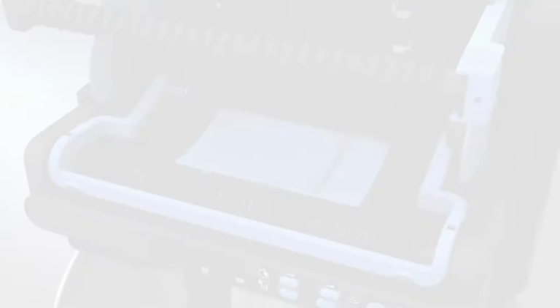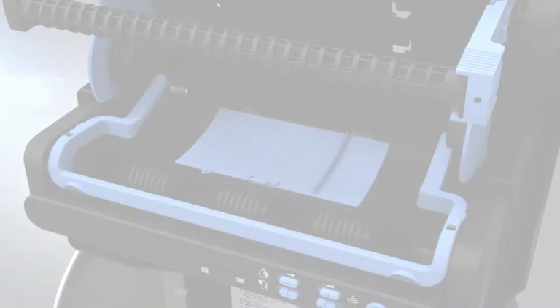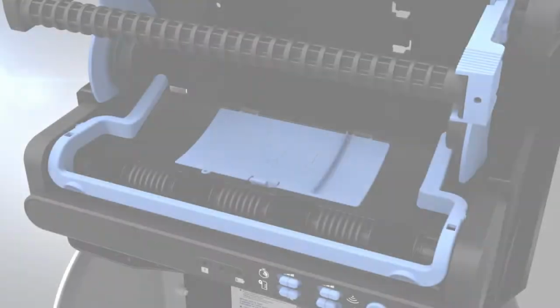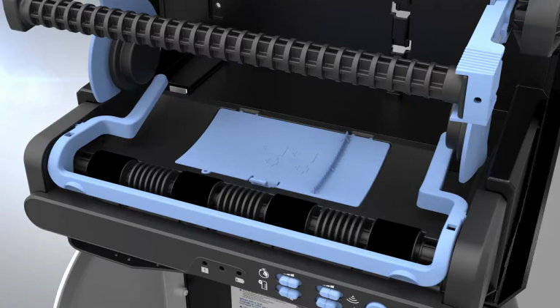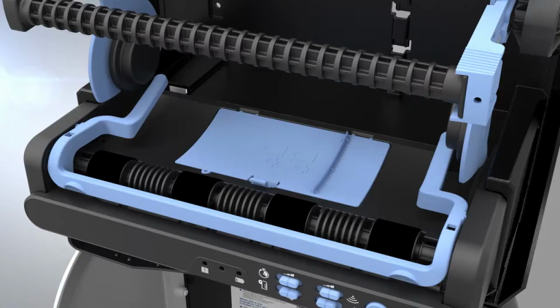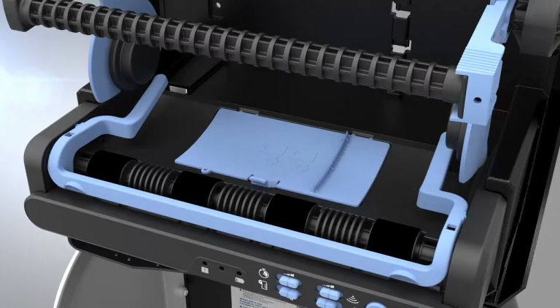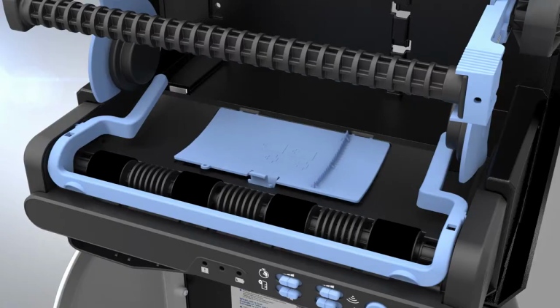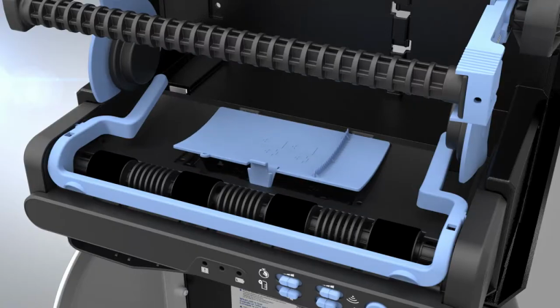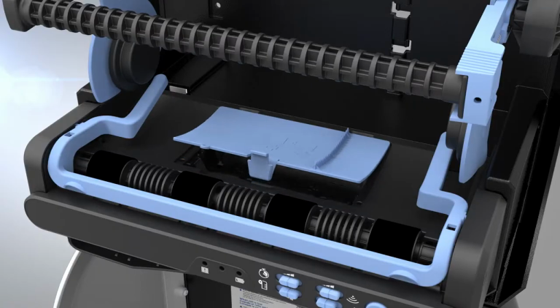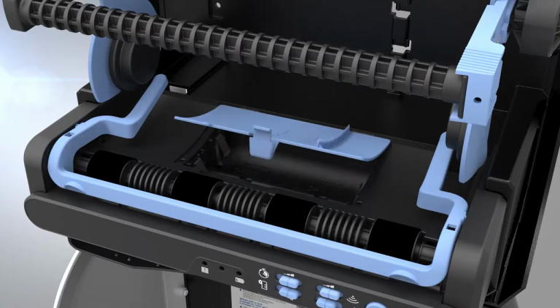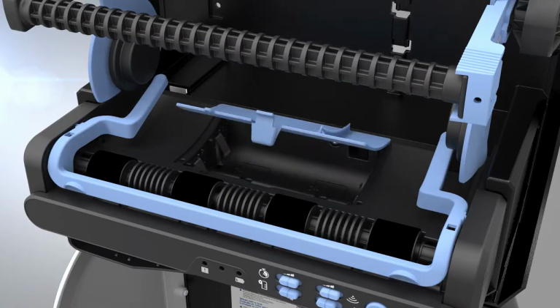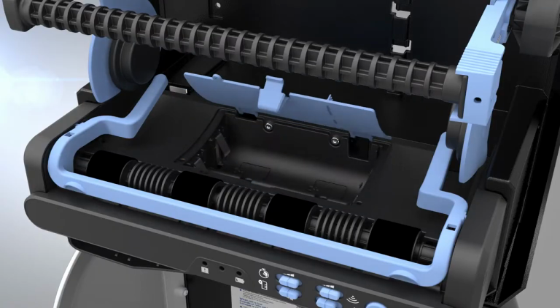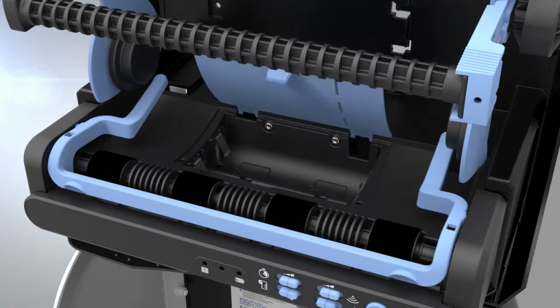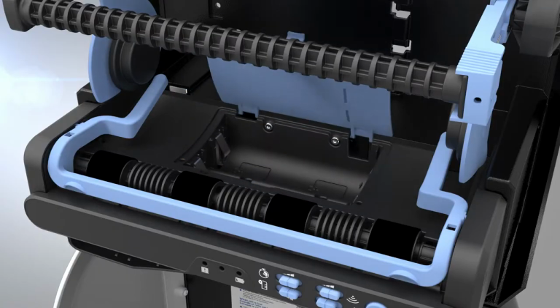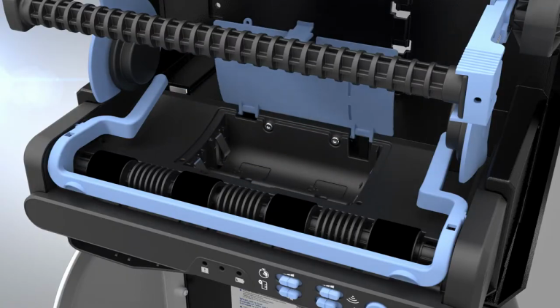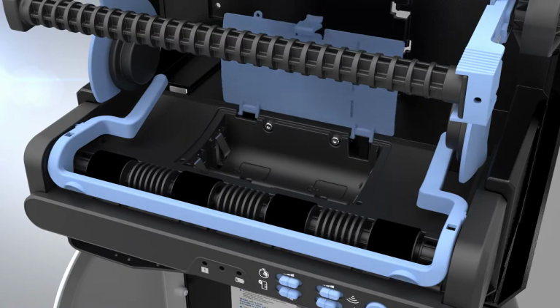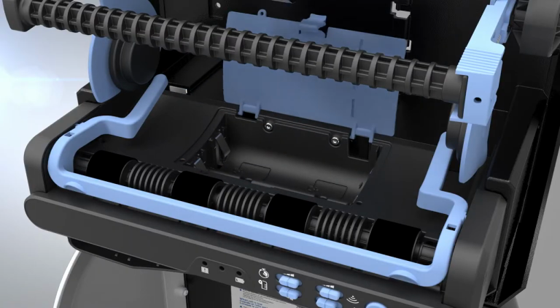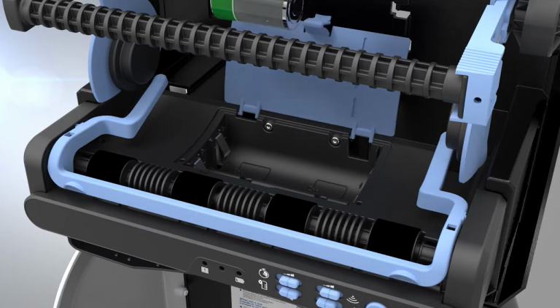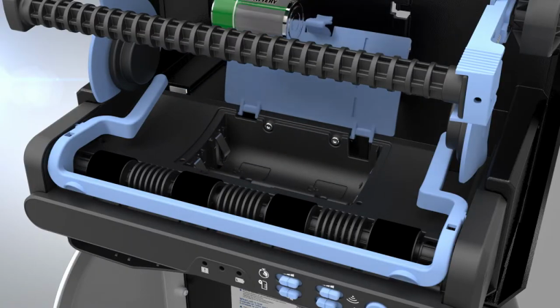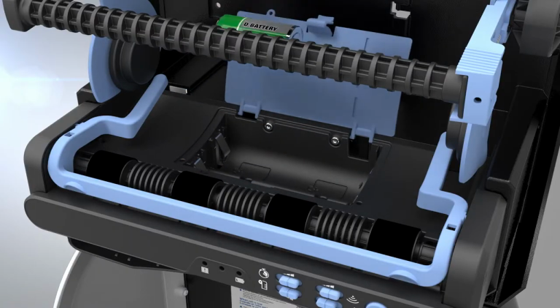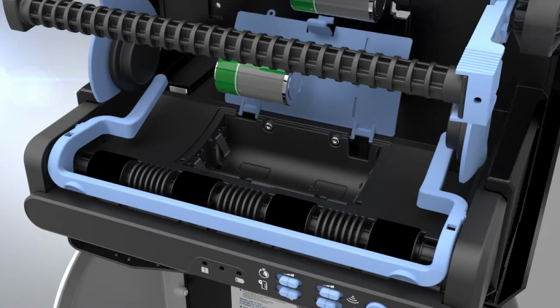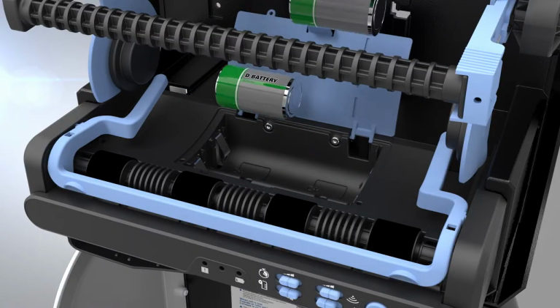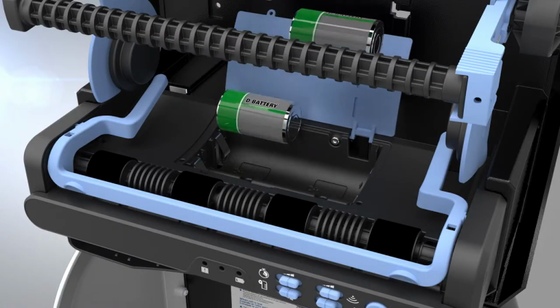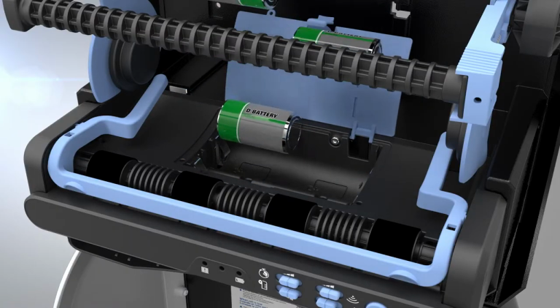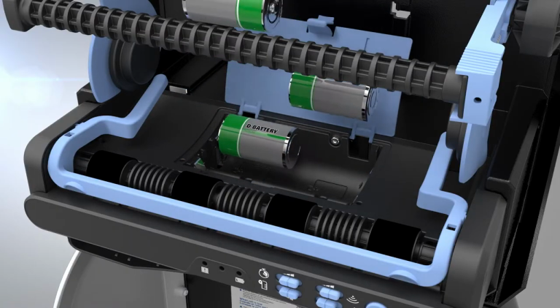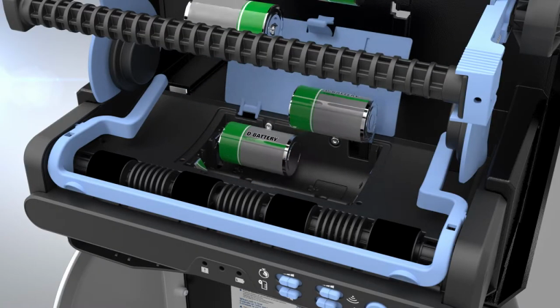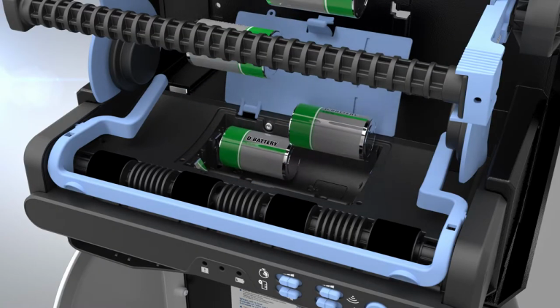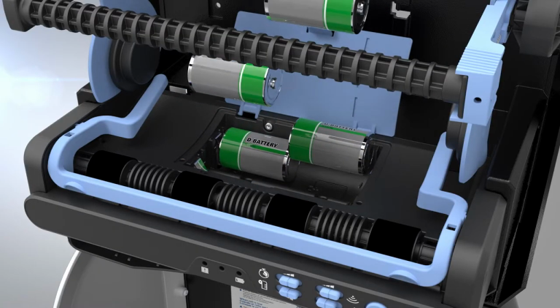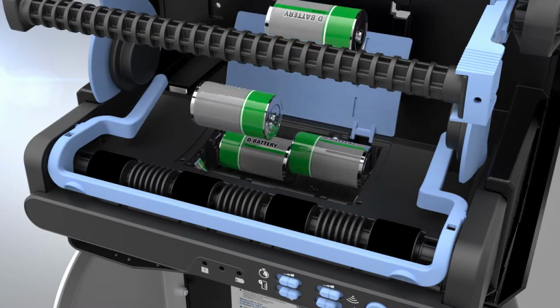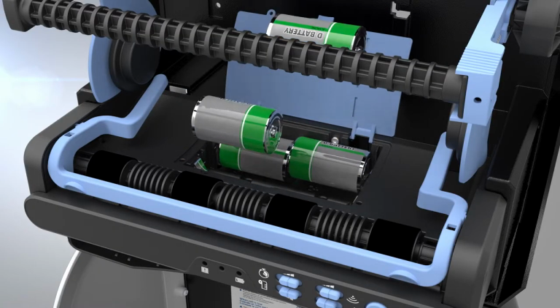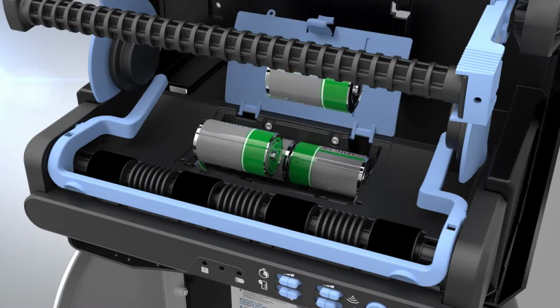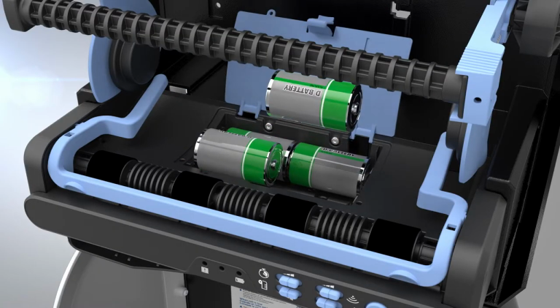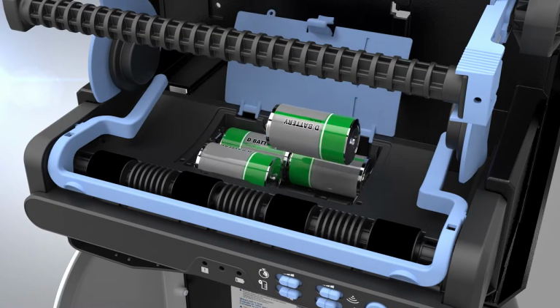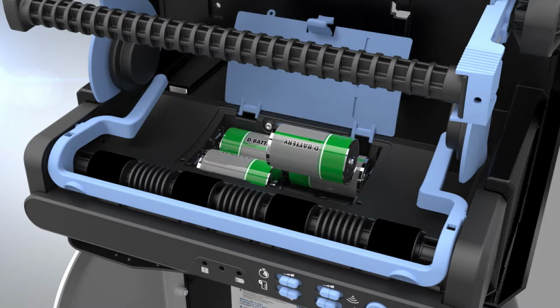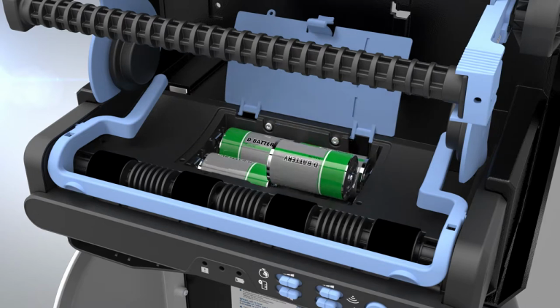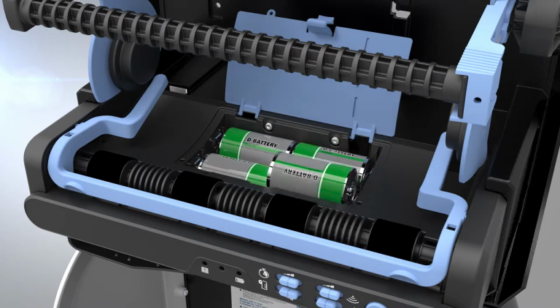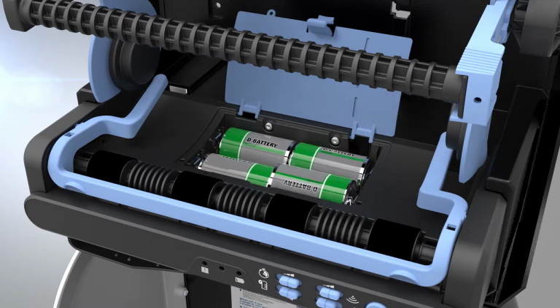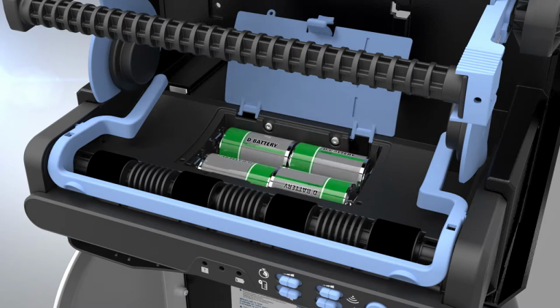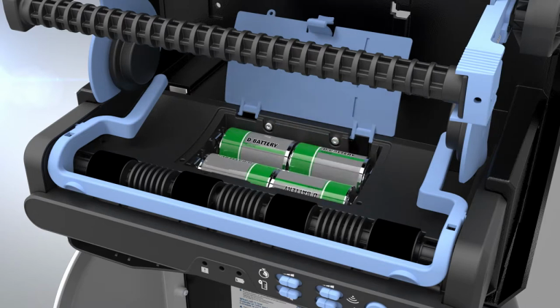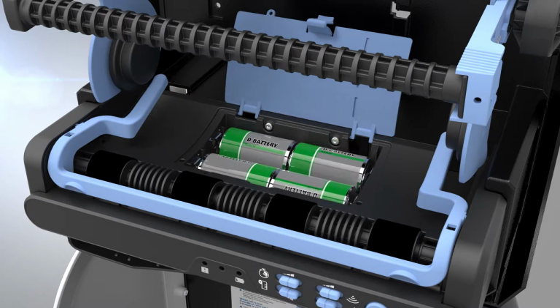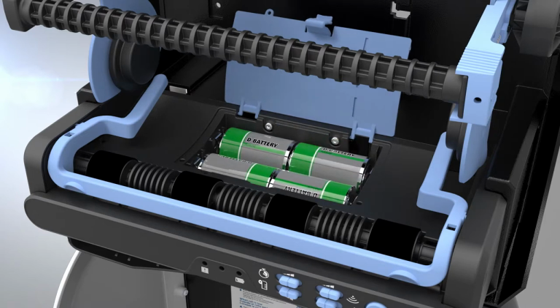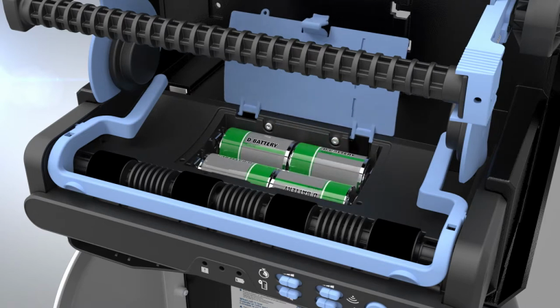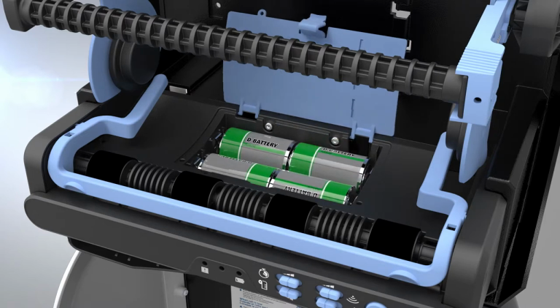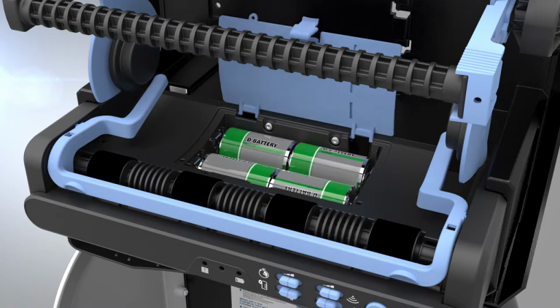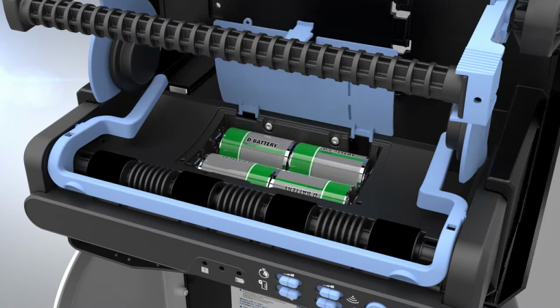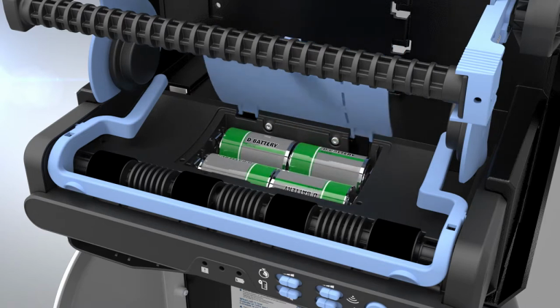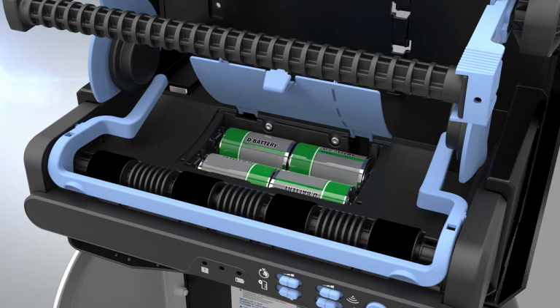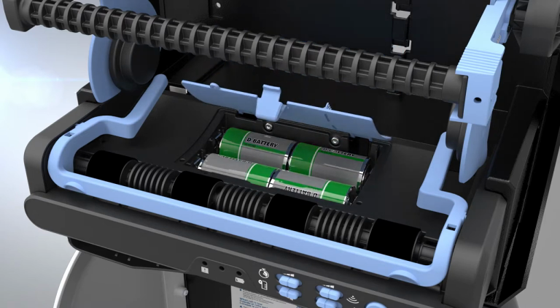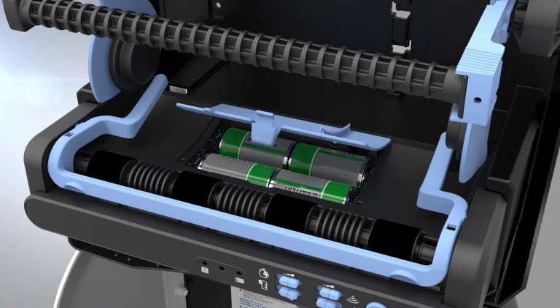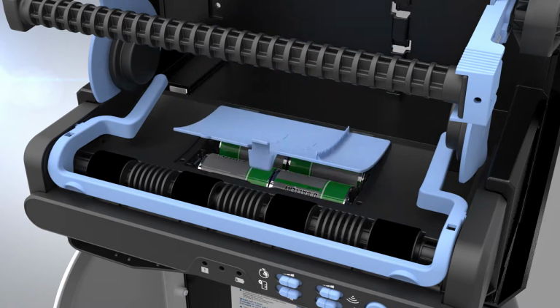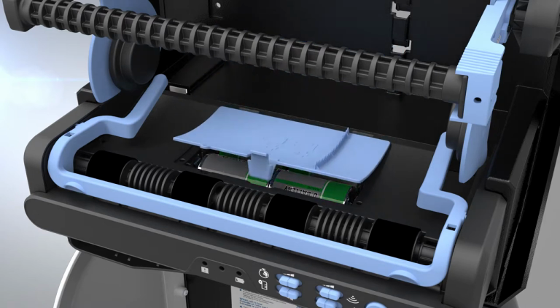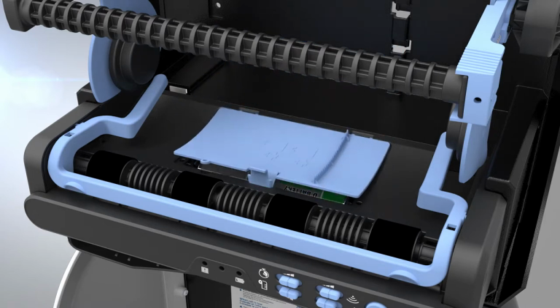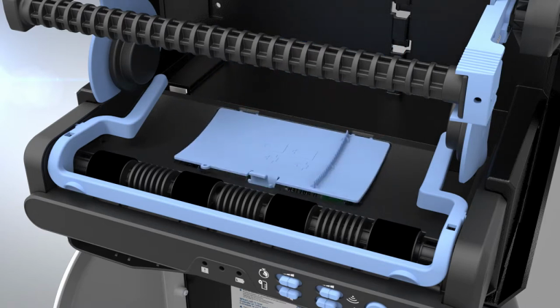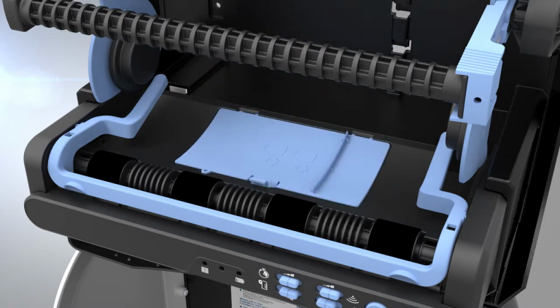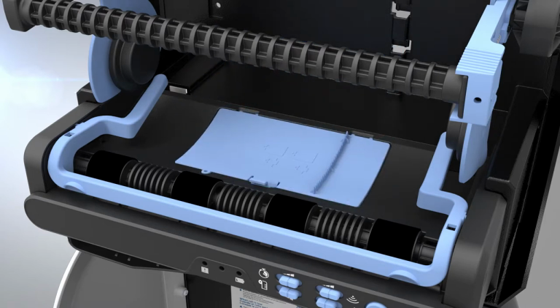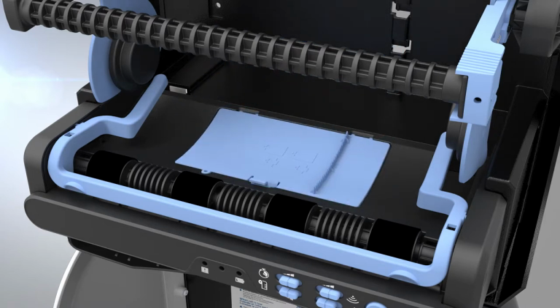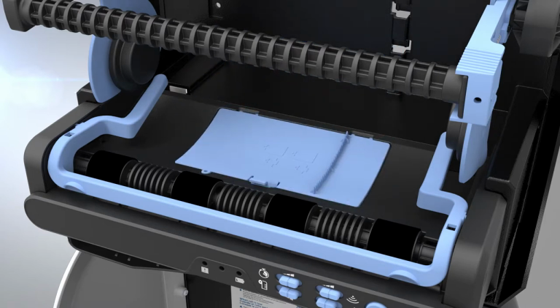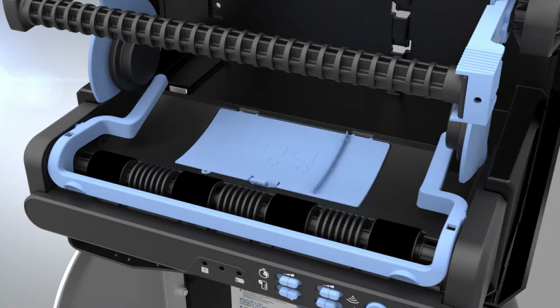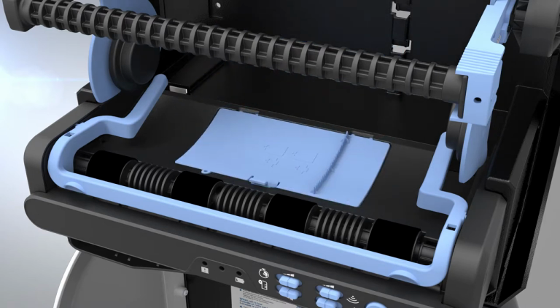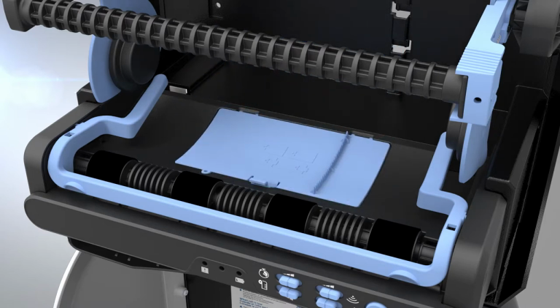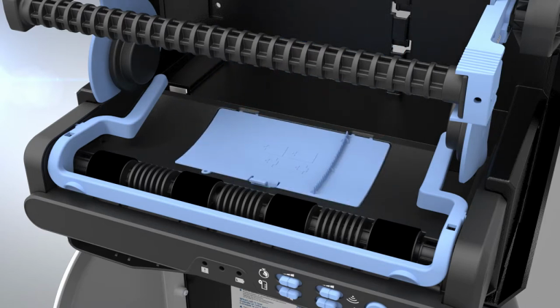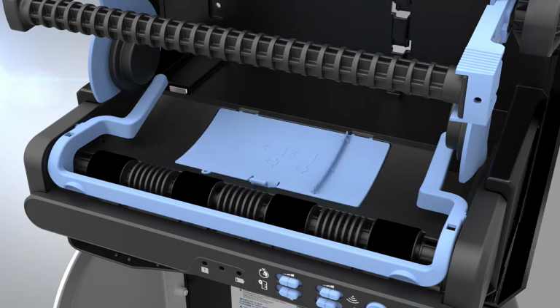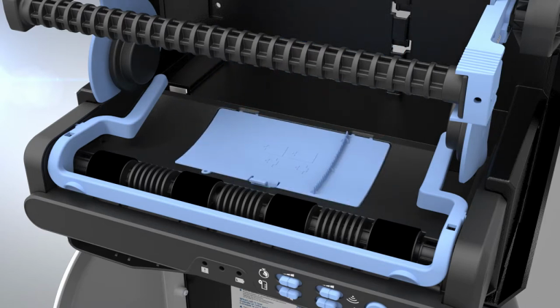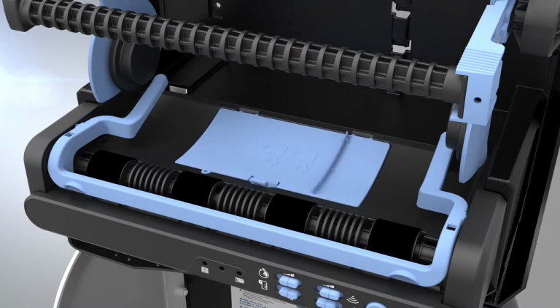To load batteries, open the battery cover and insert four new D-cell alkaline batteries and close the cover.